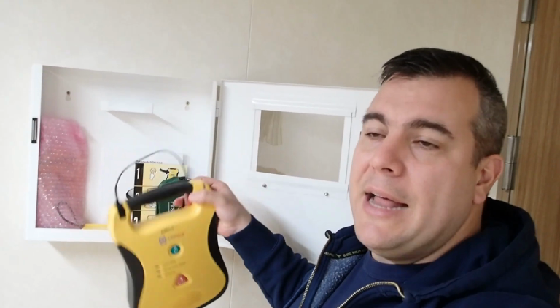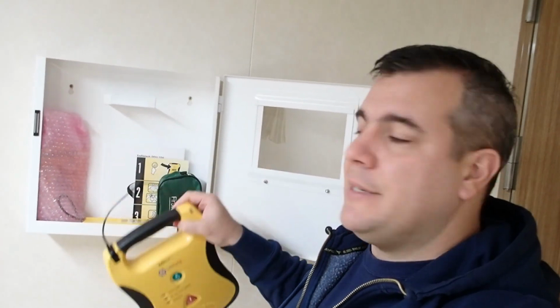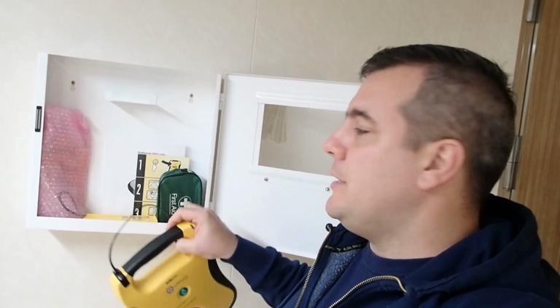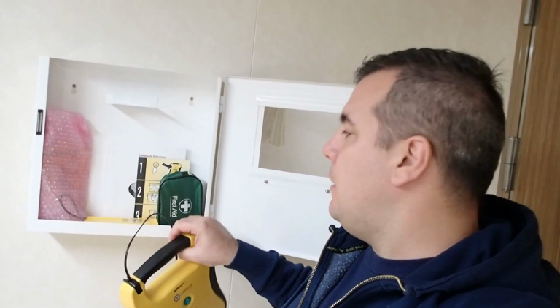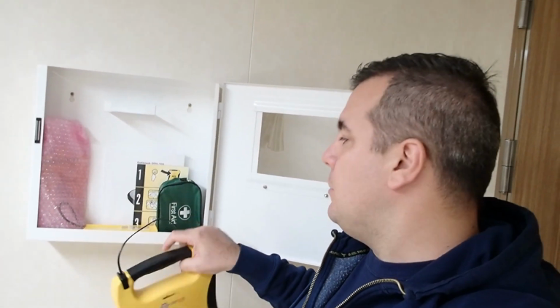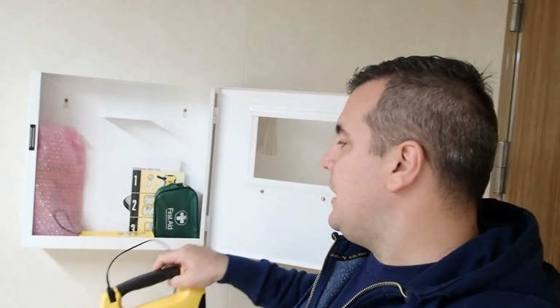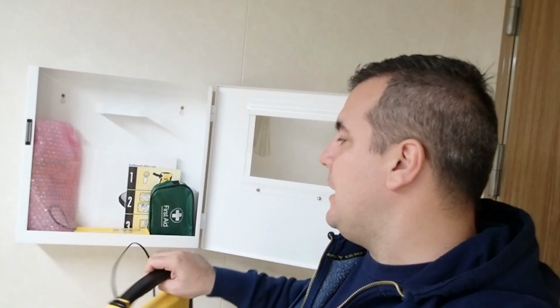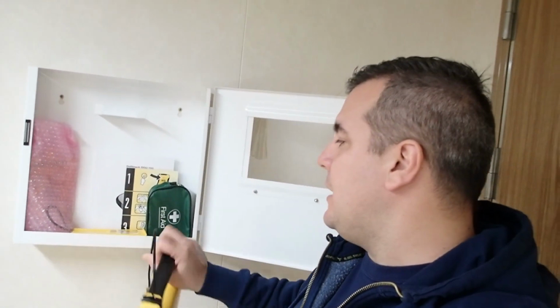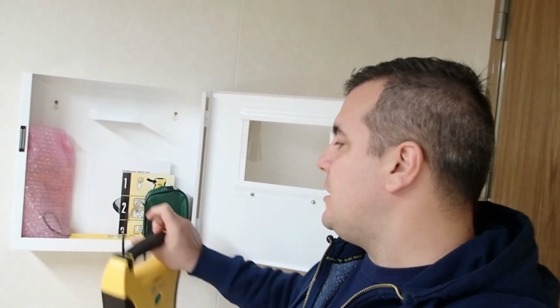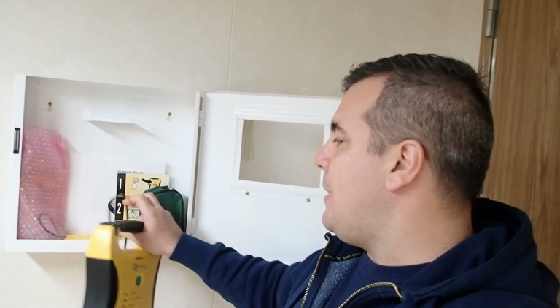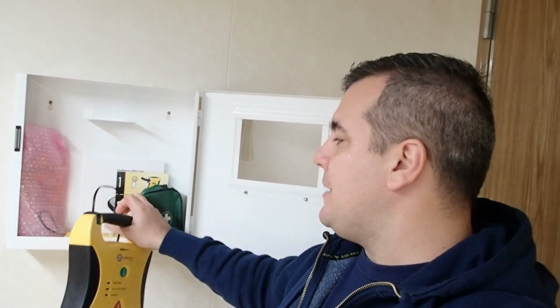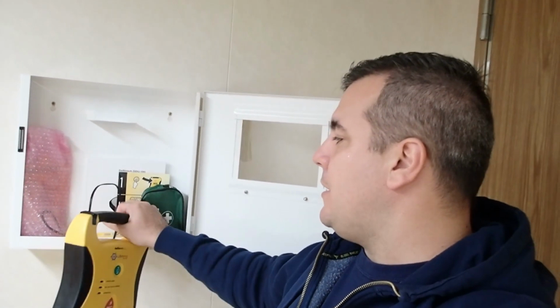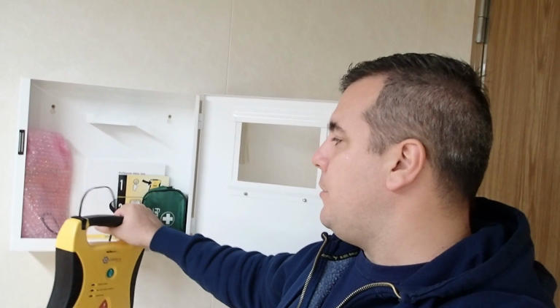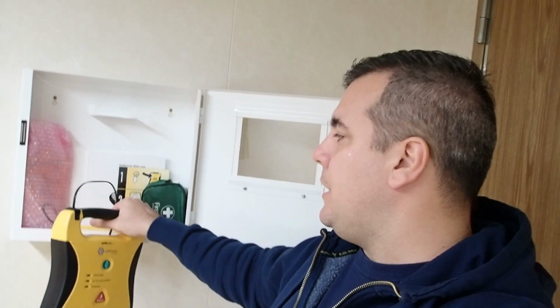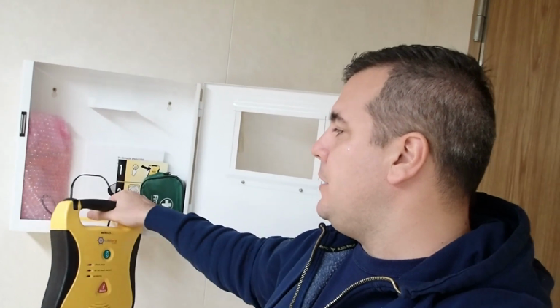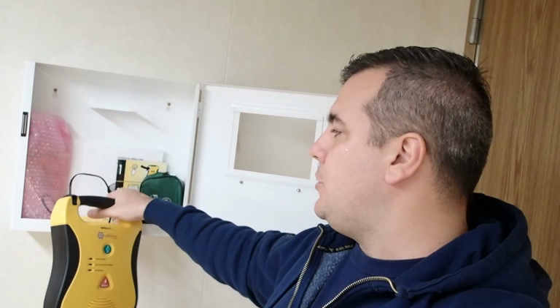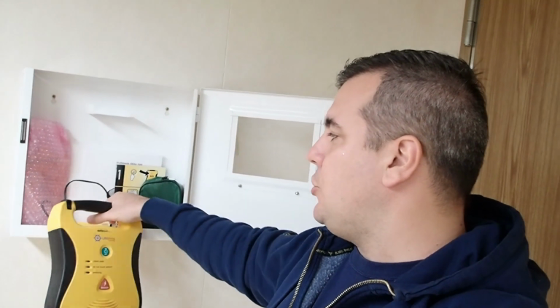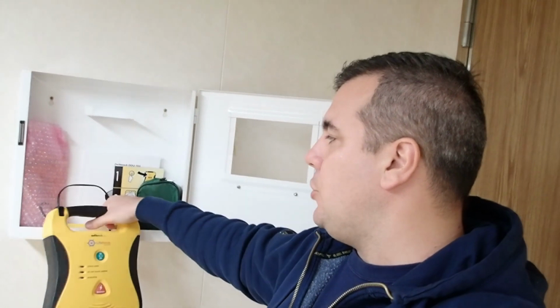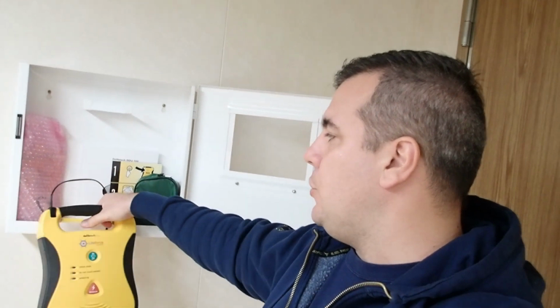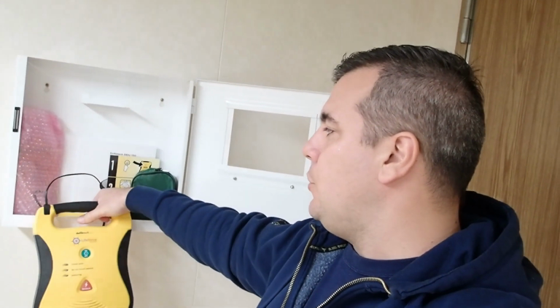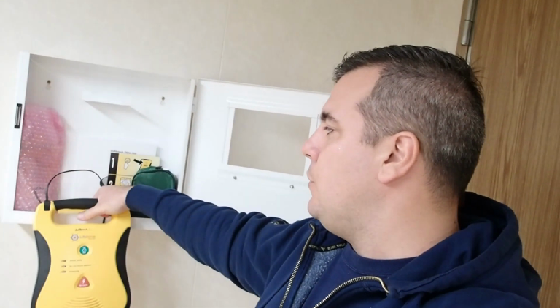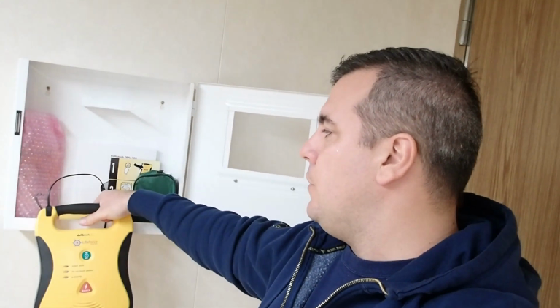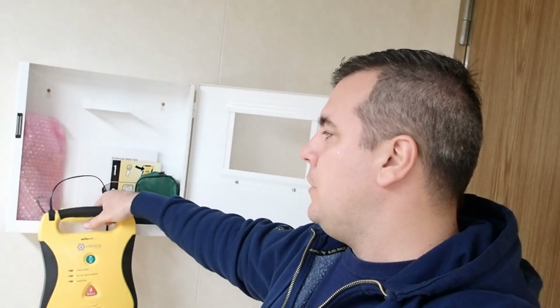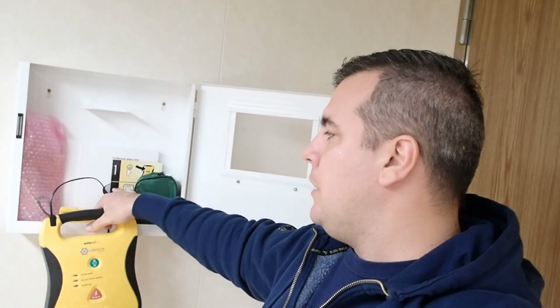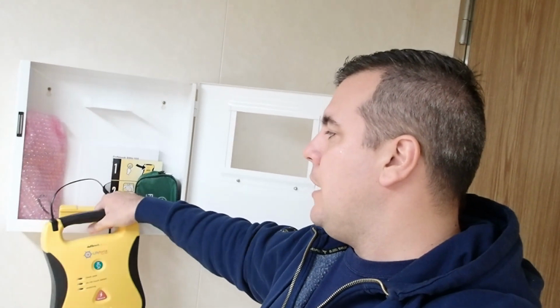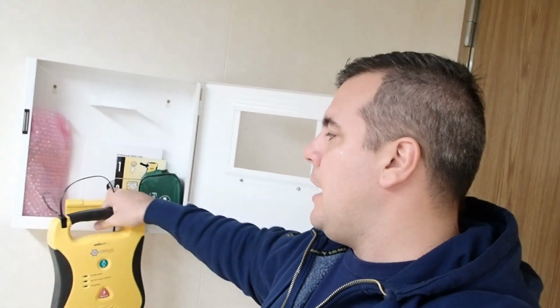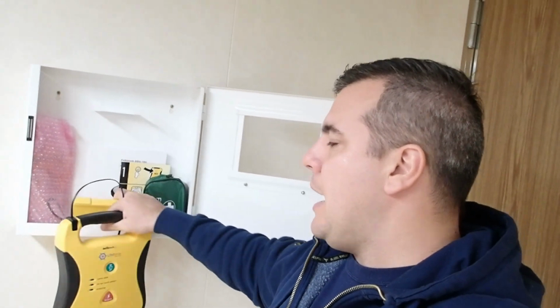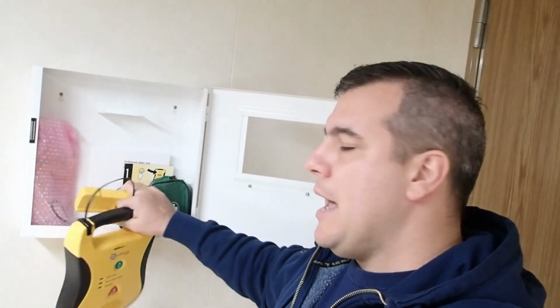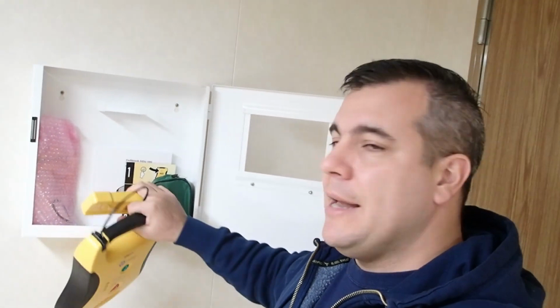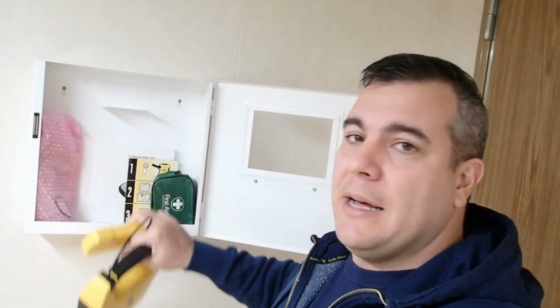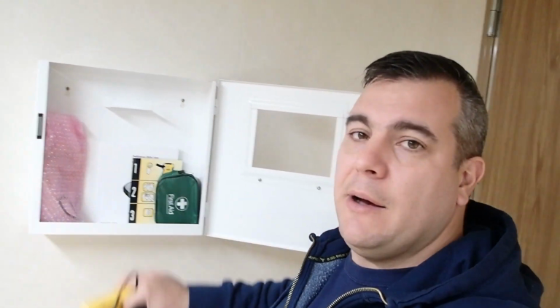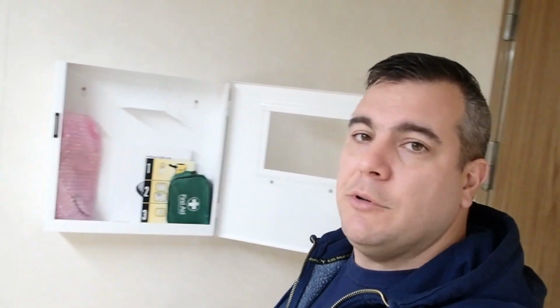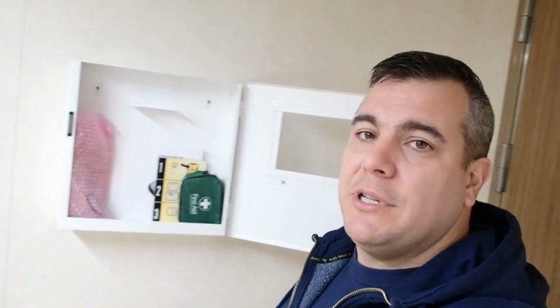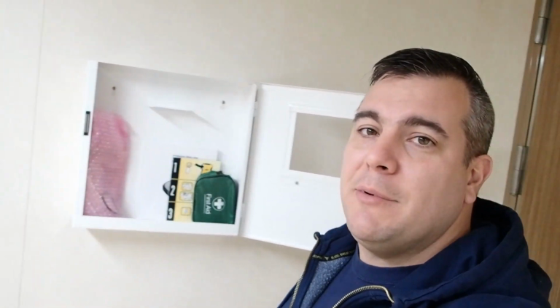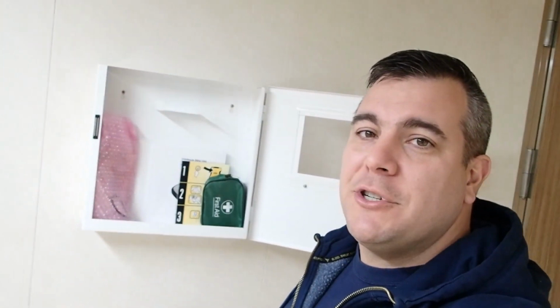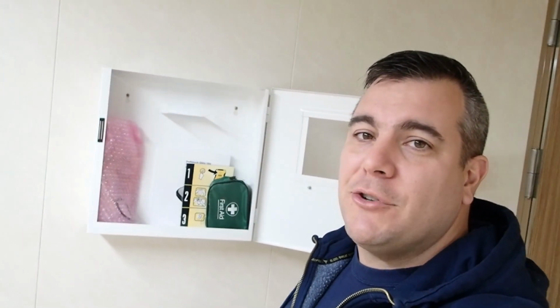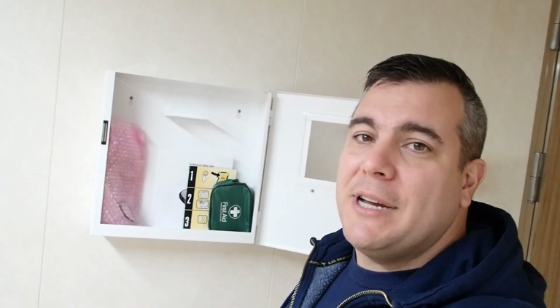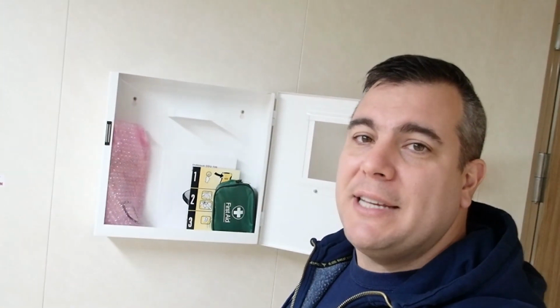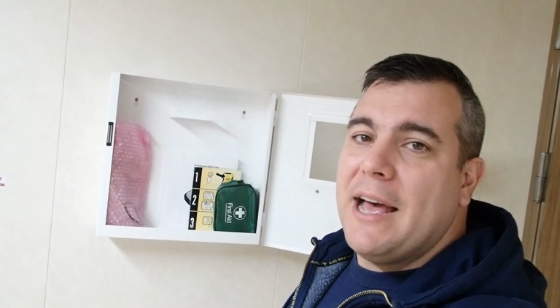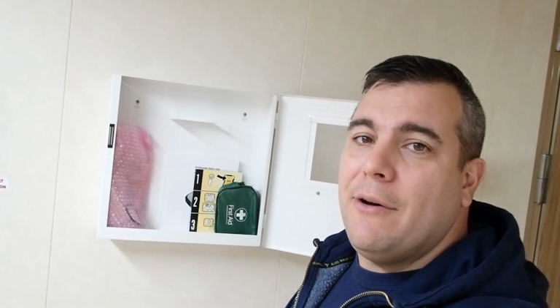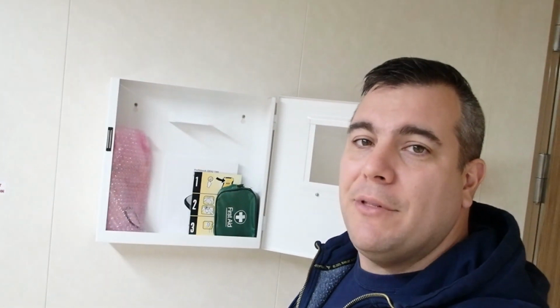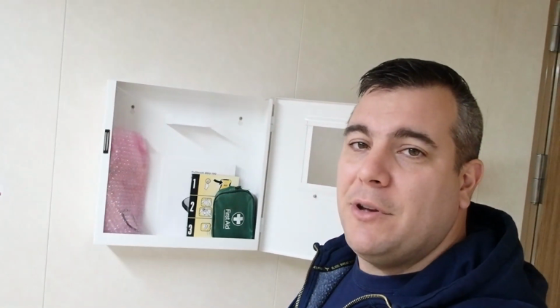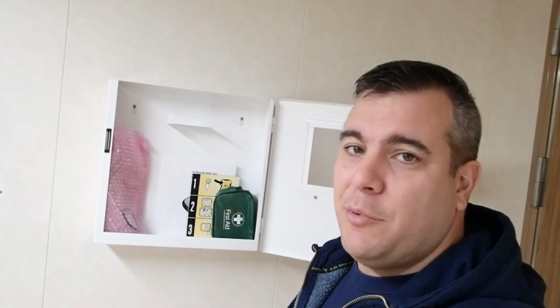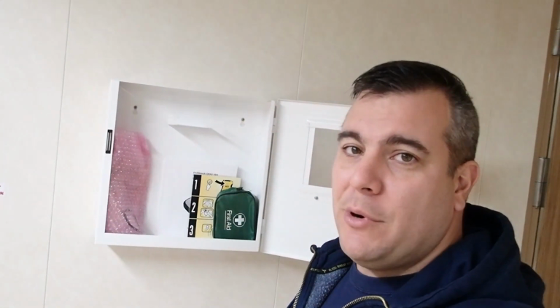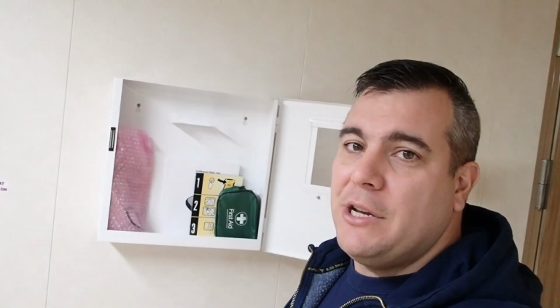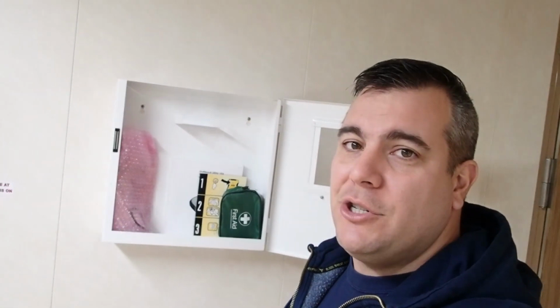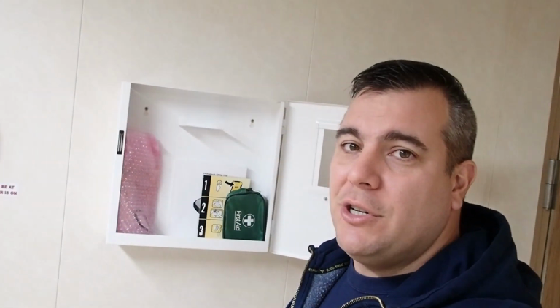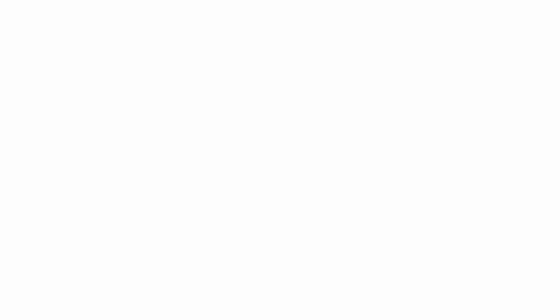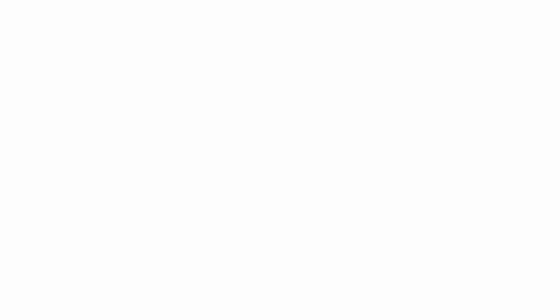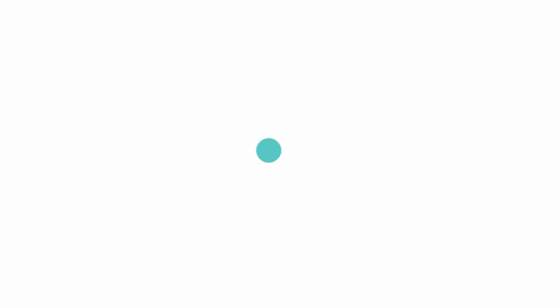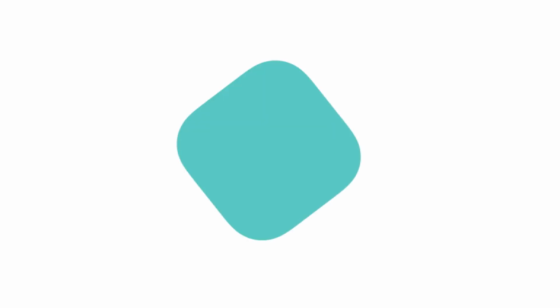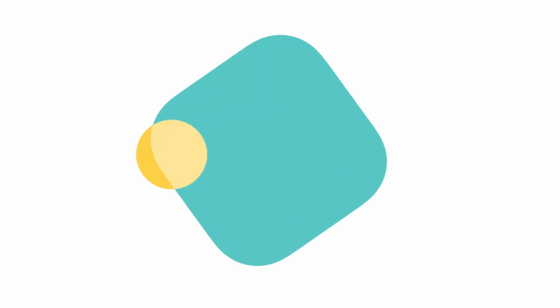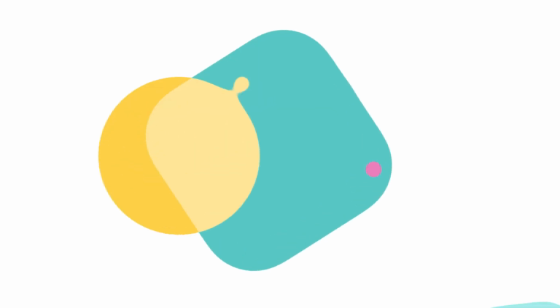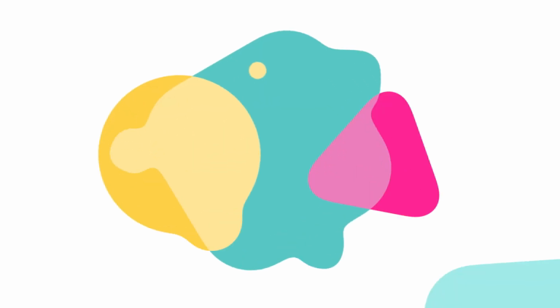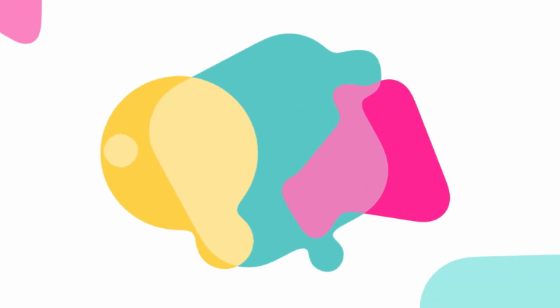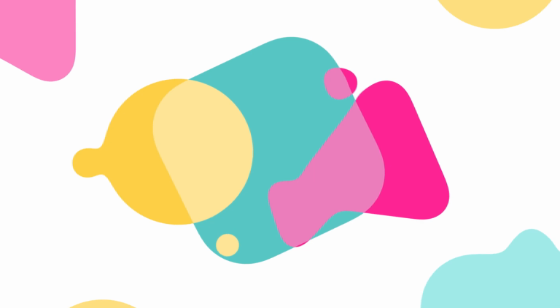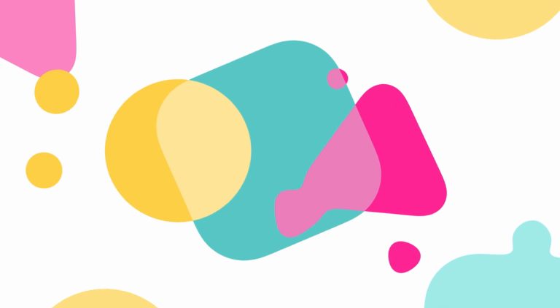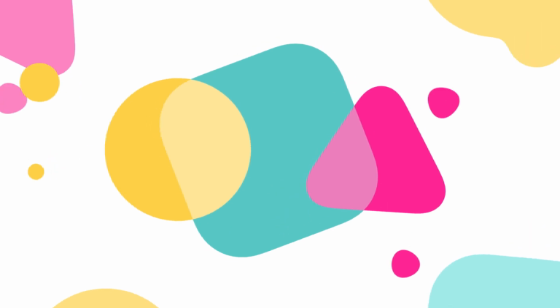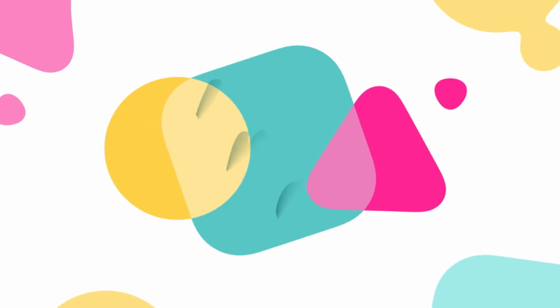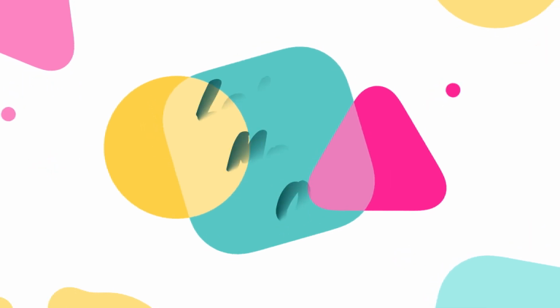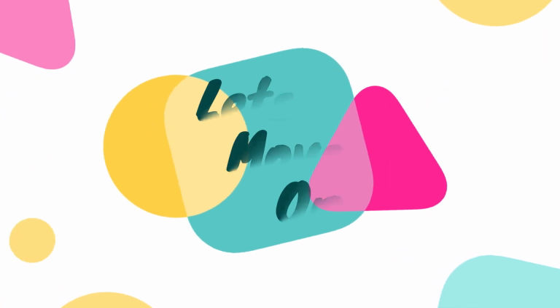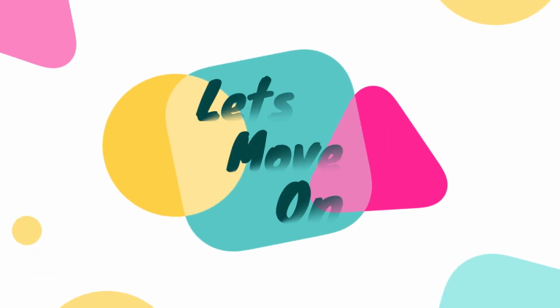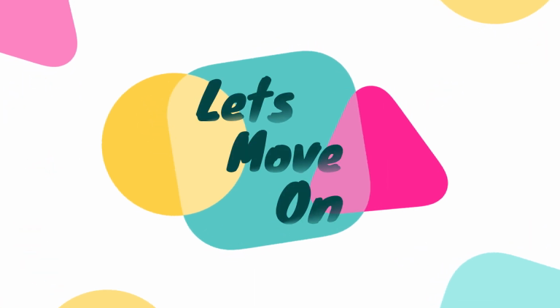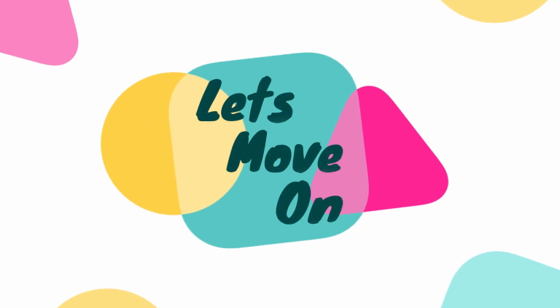I will take its battery and demonstrate the operation of the defibrillator.